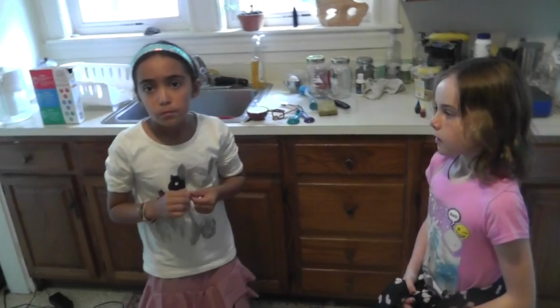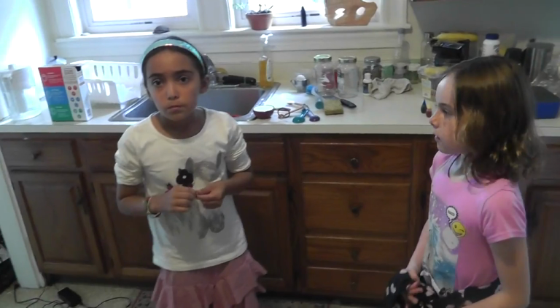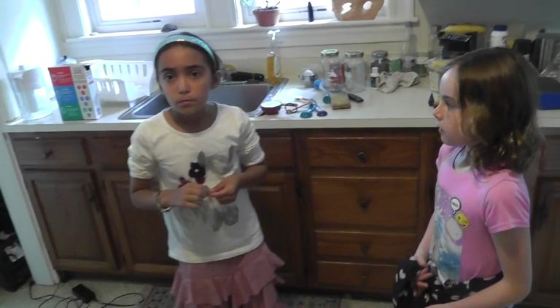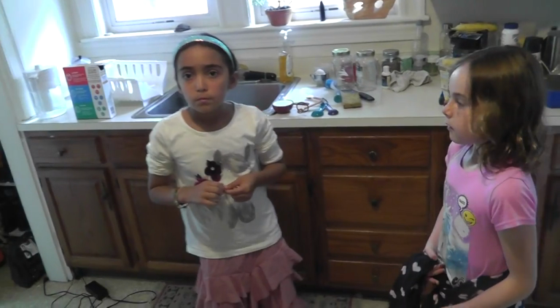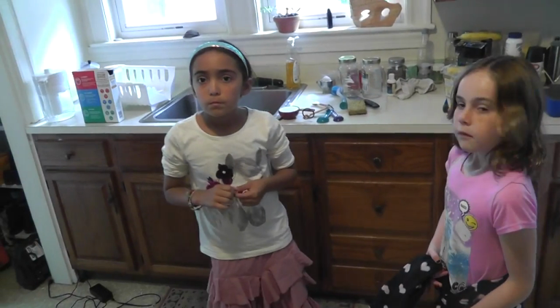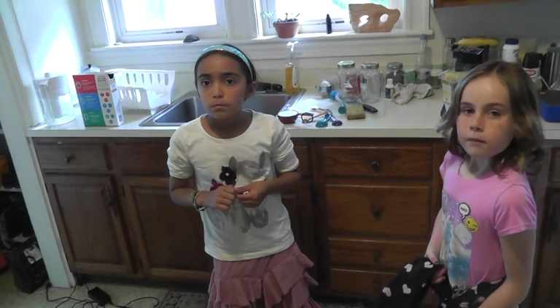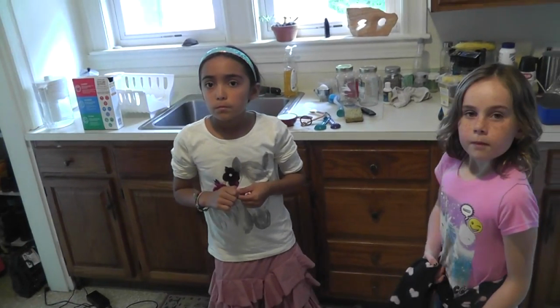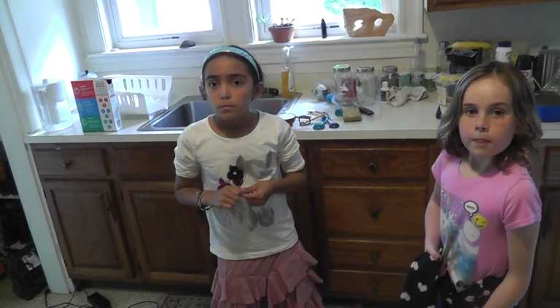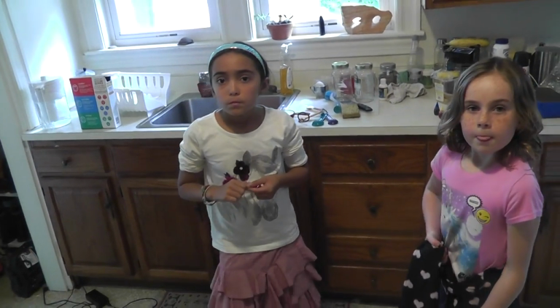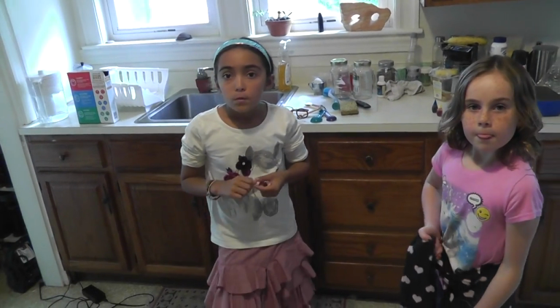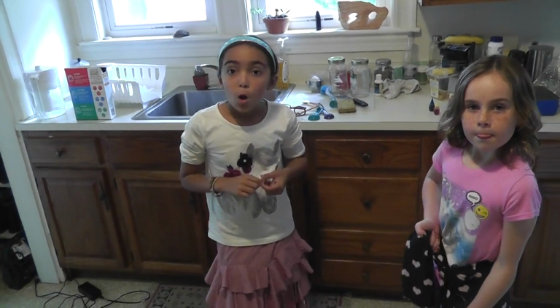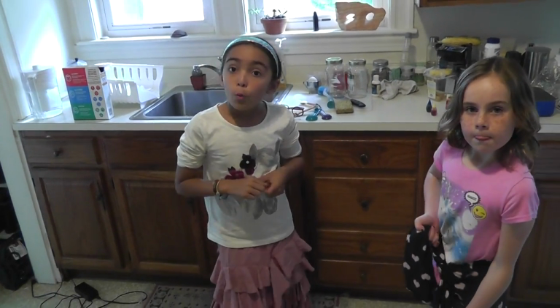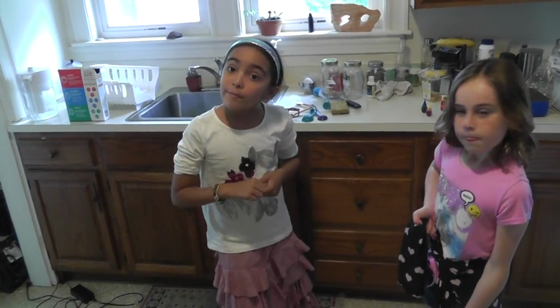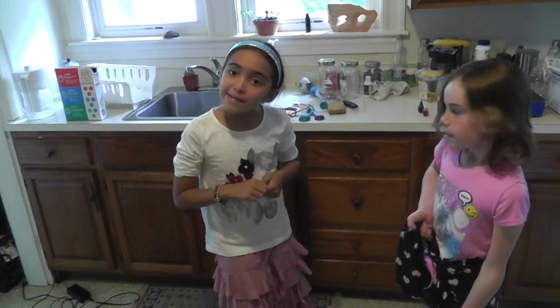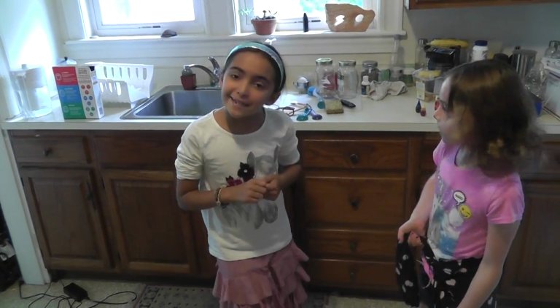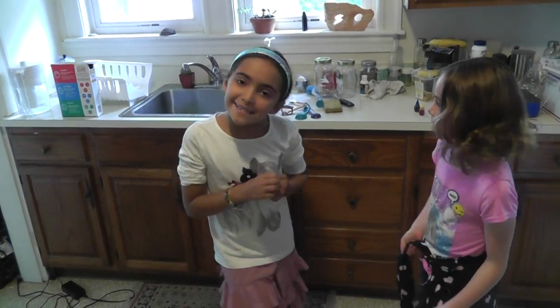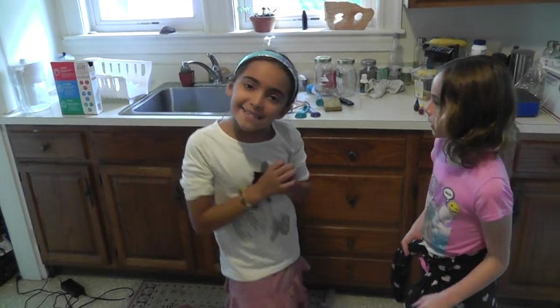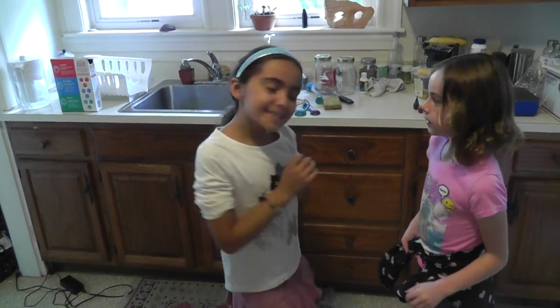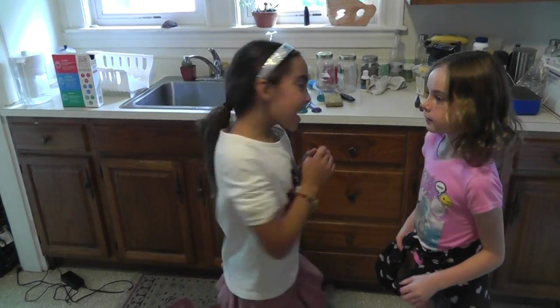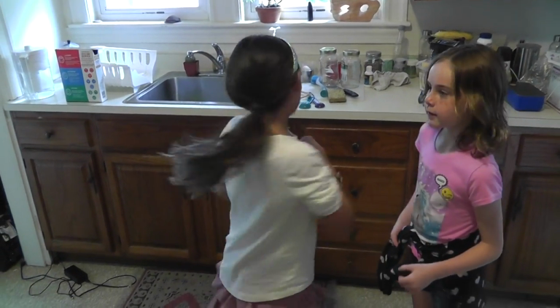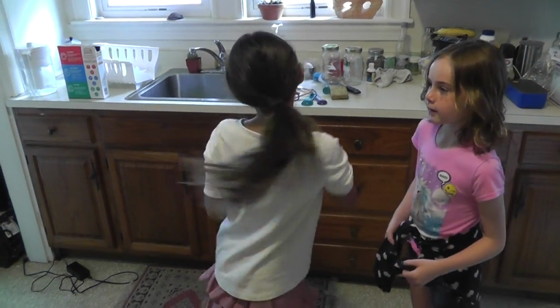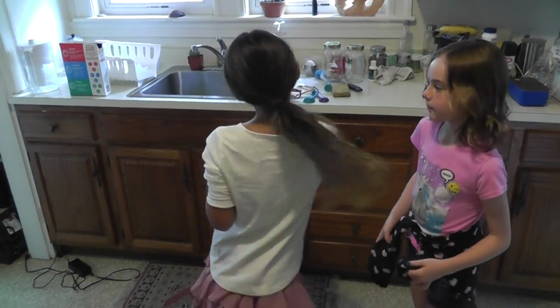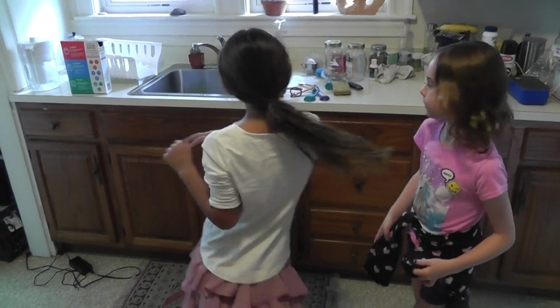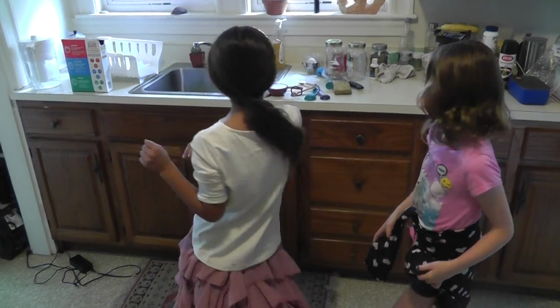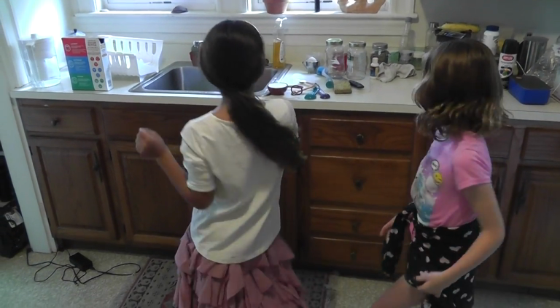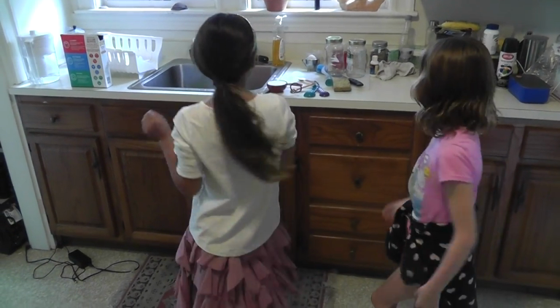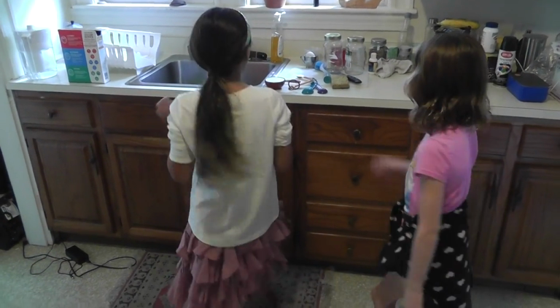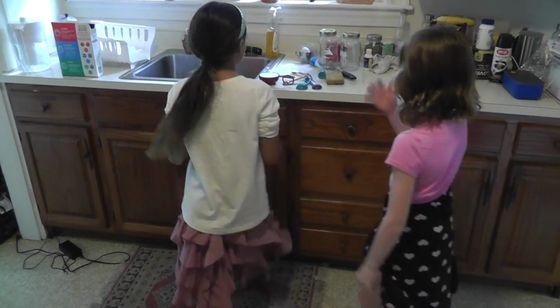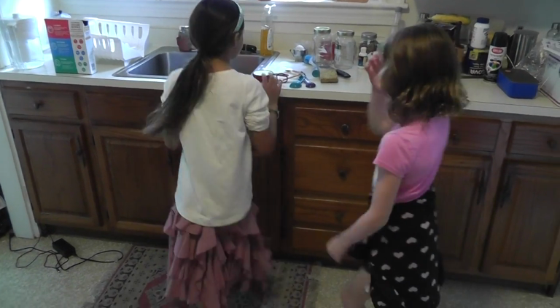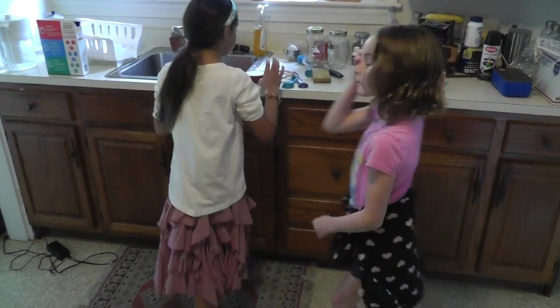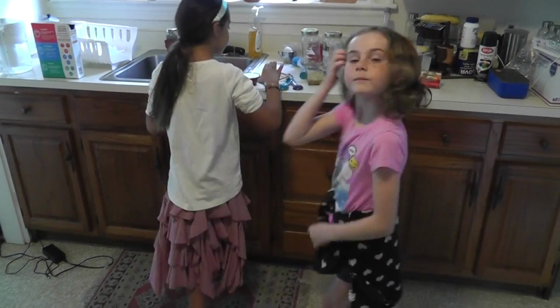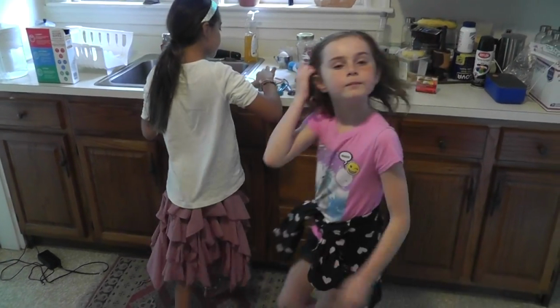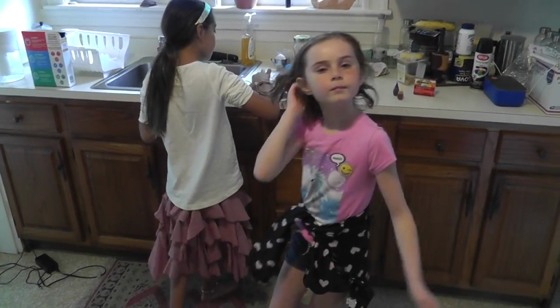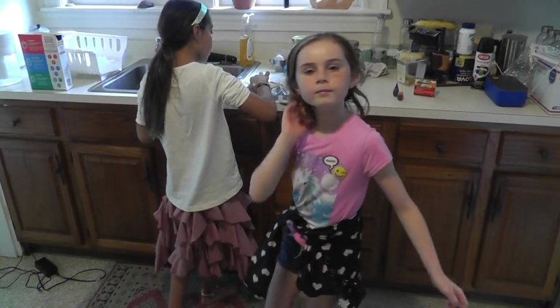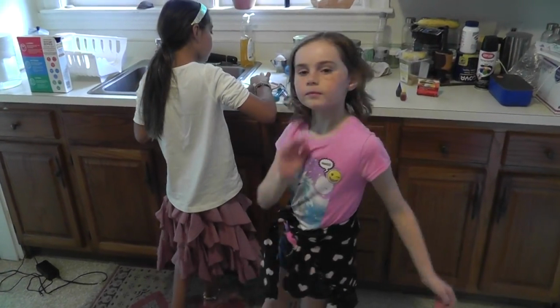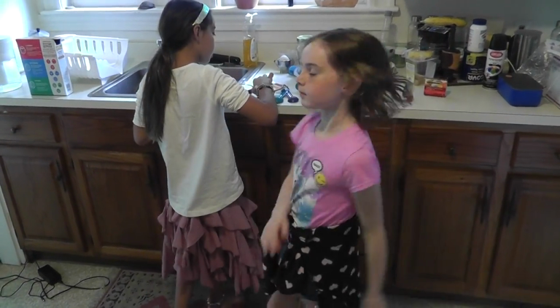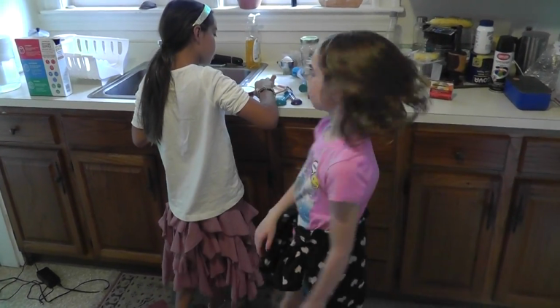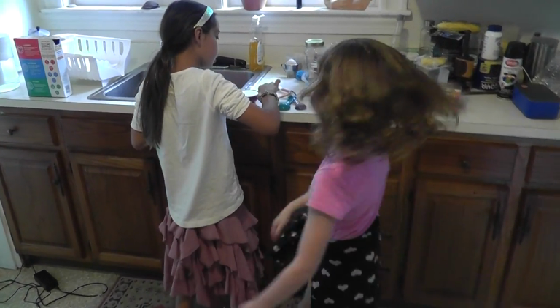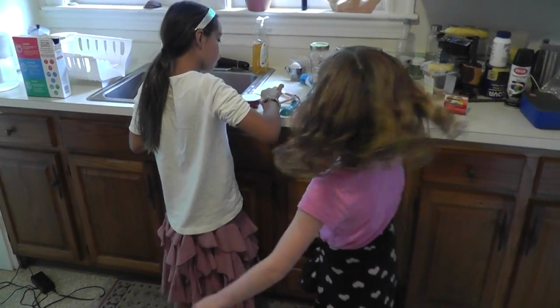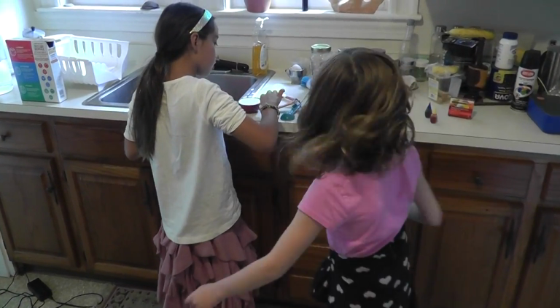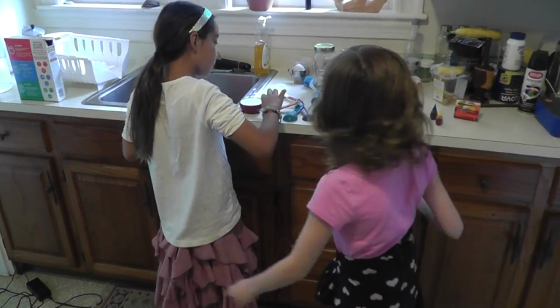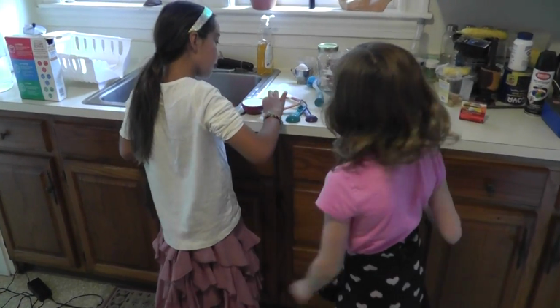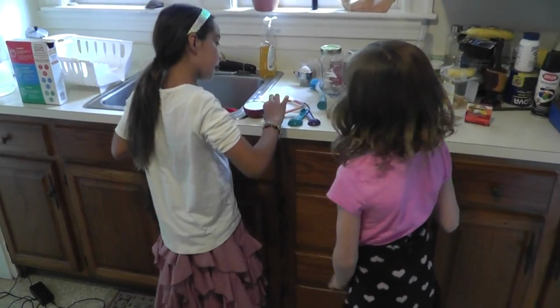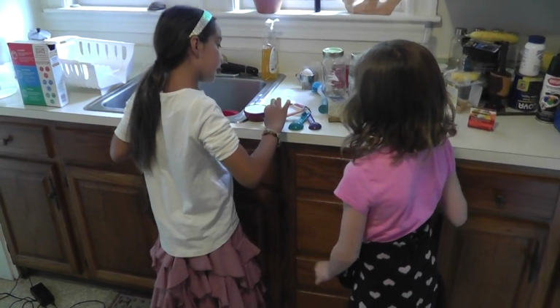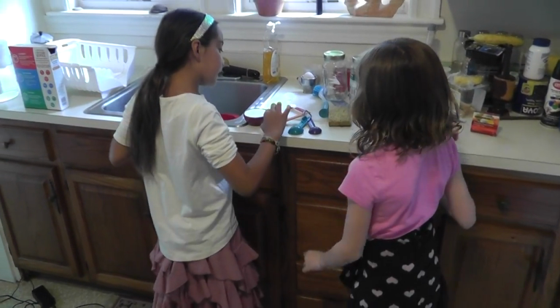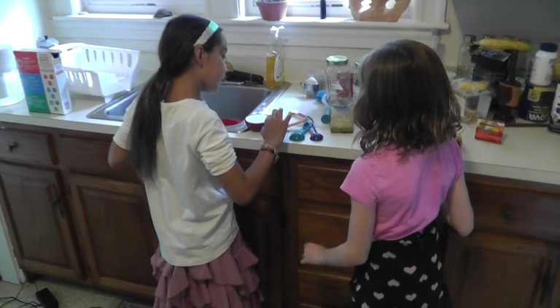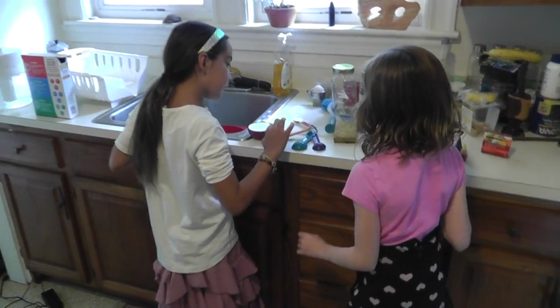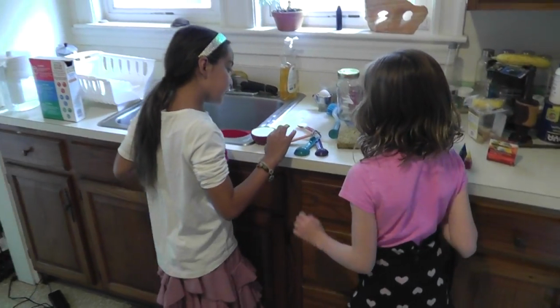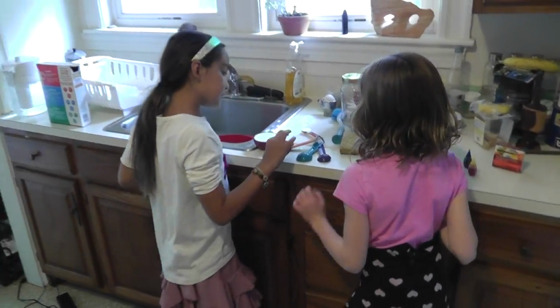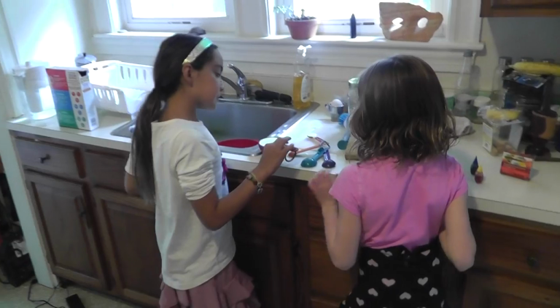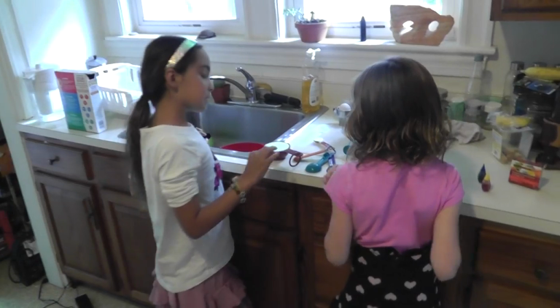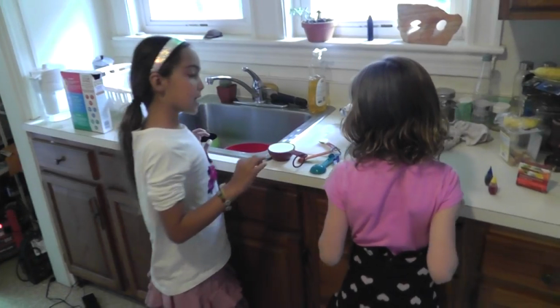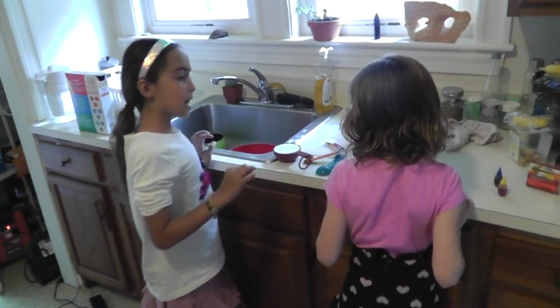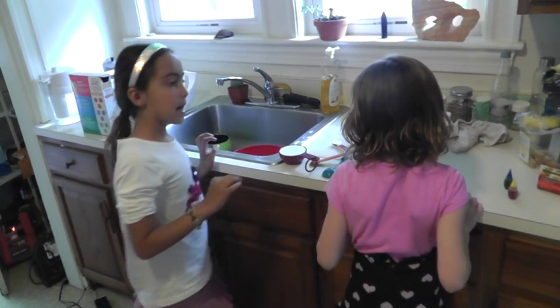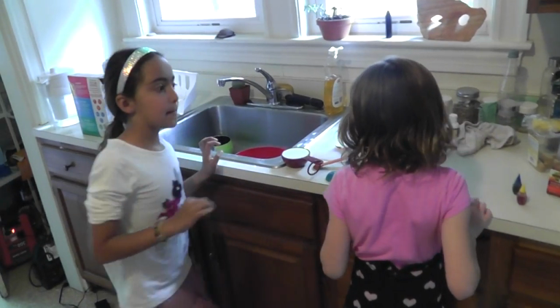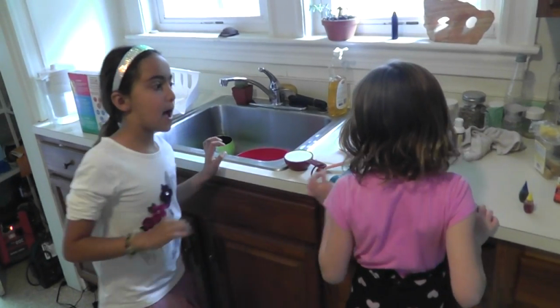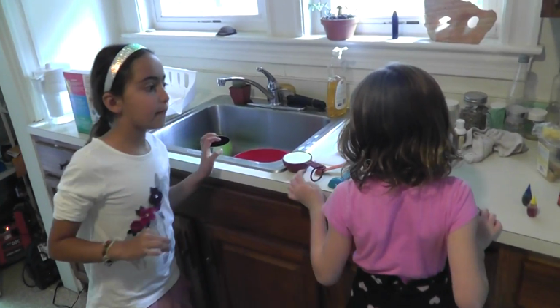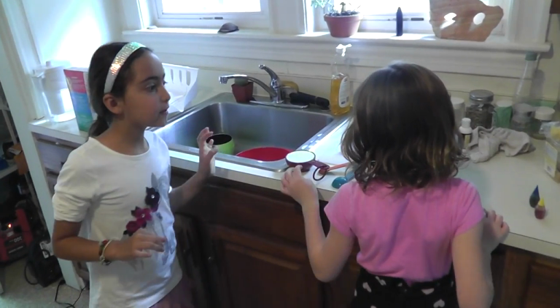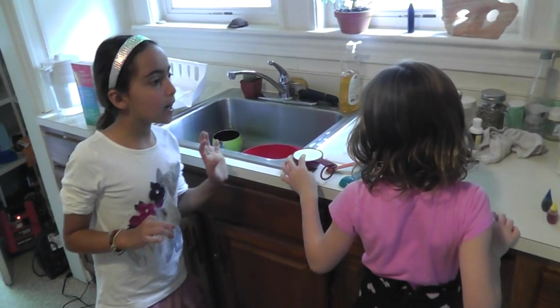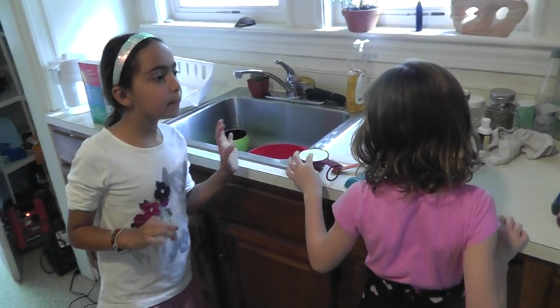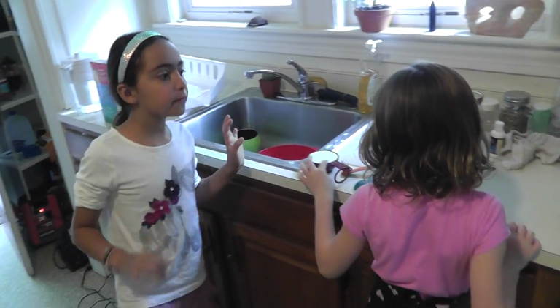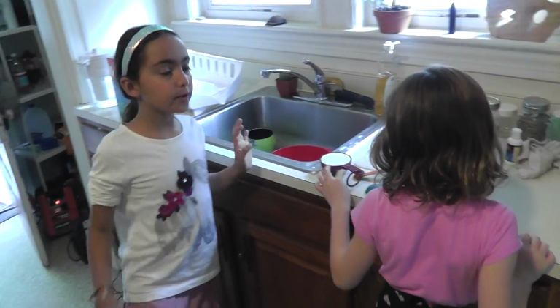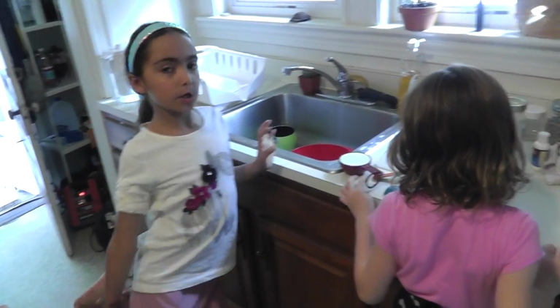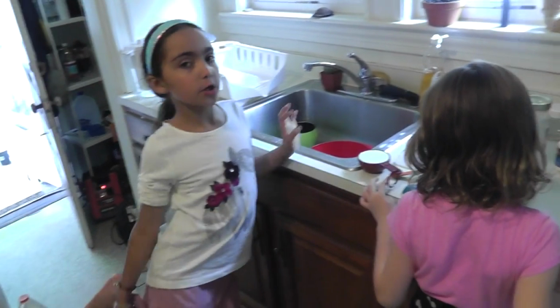What are you up to guys? We're making slime today and this is all our glue. It is half a cup of glue.